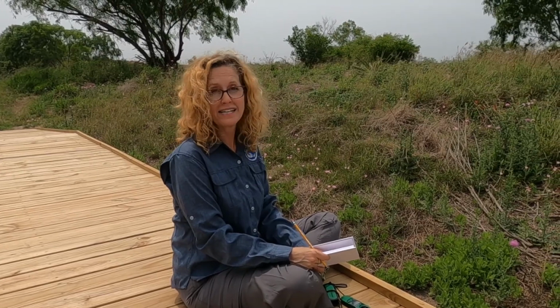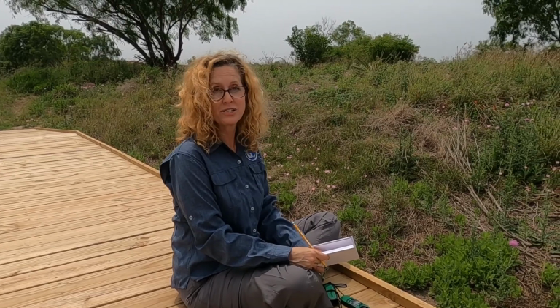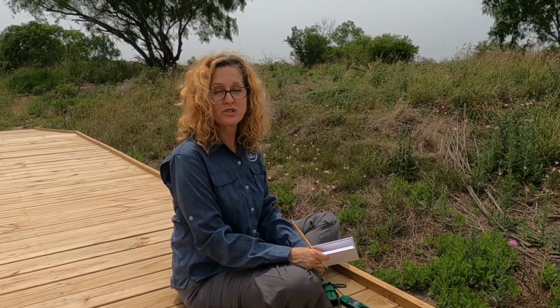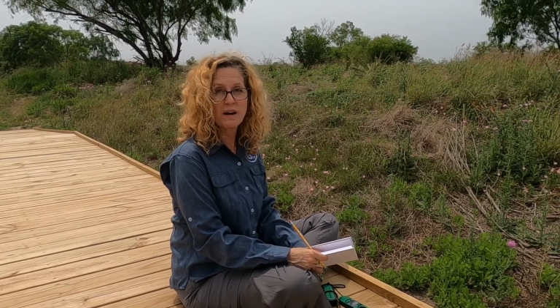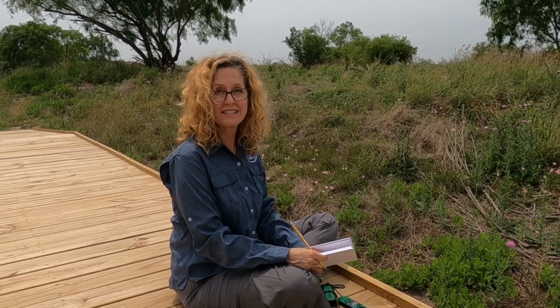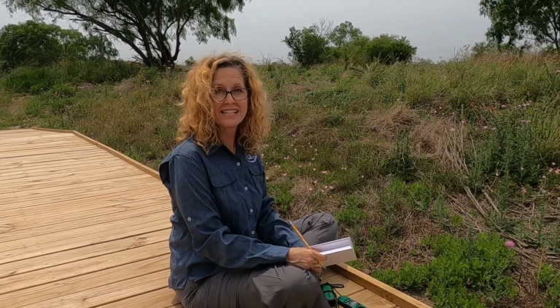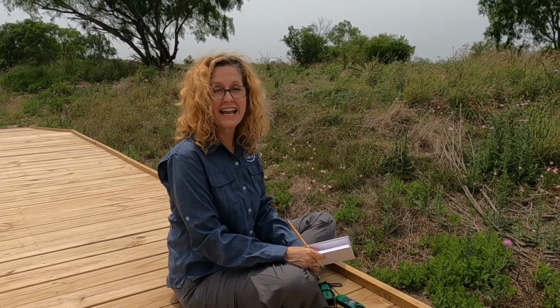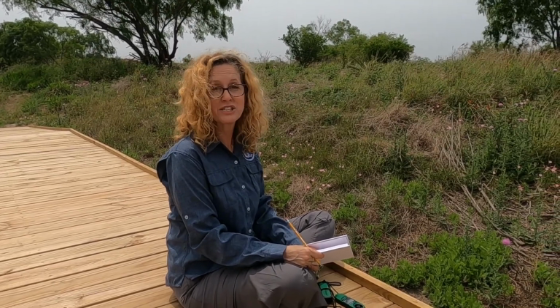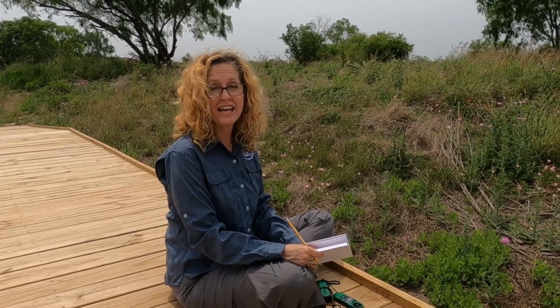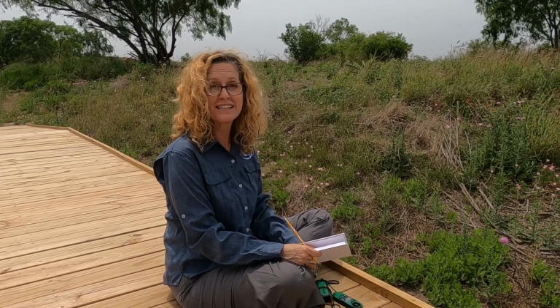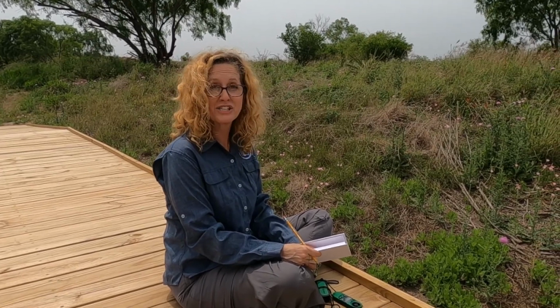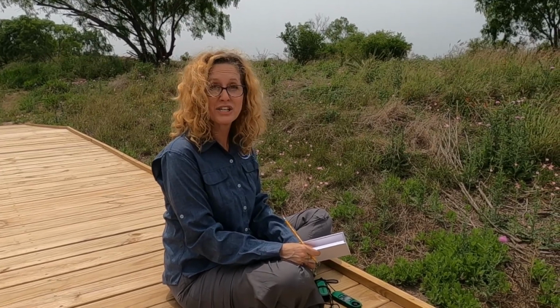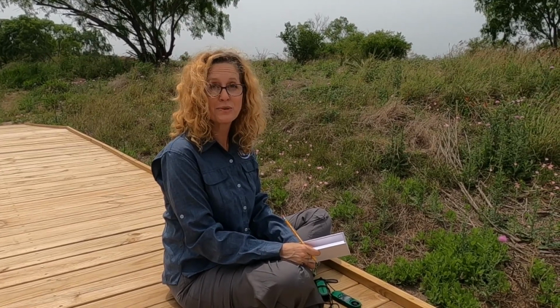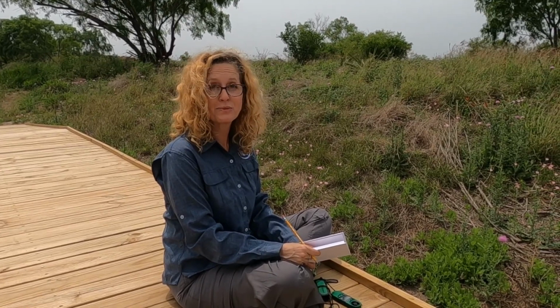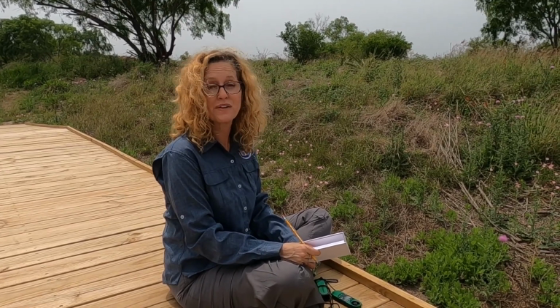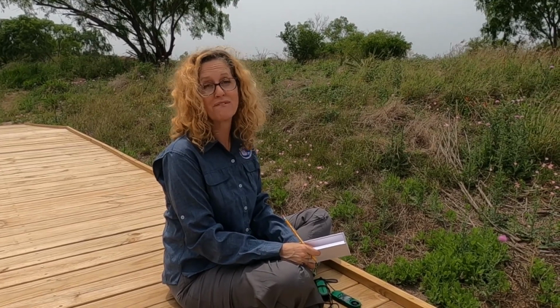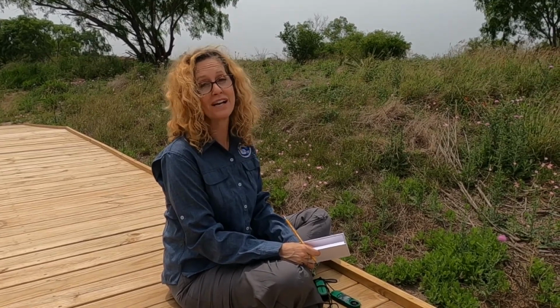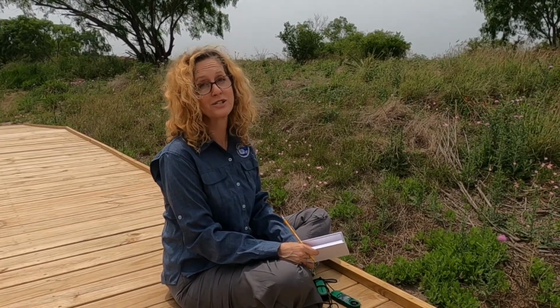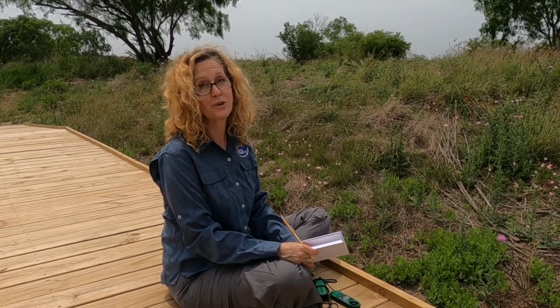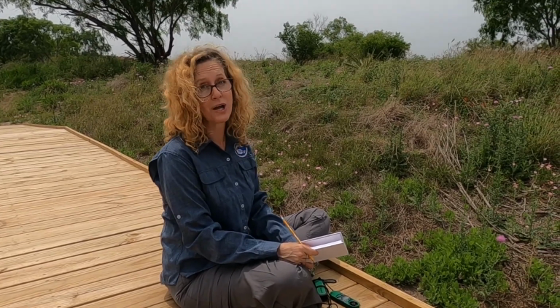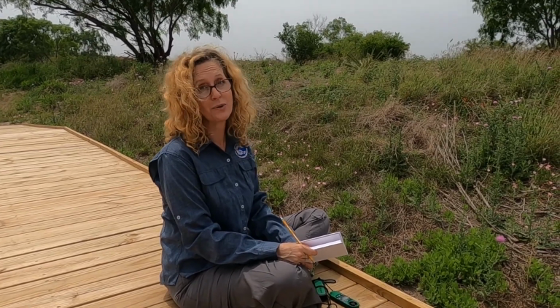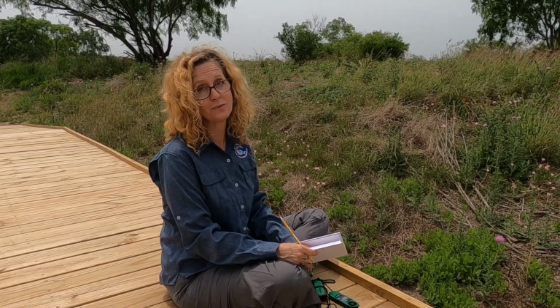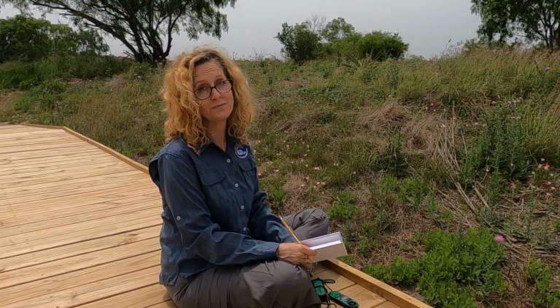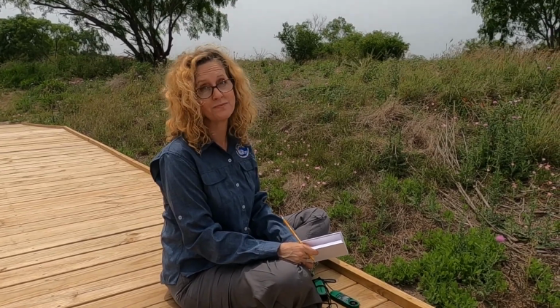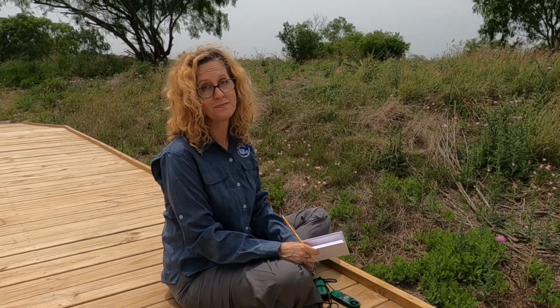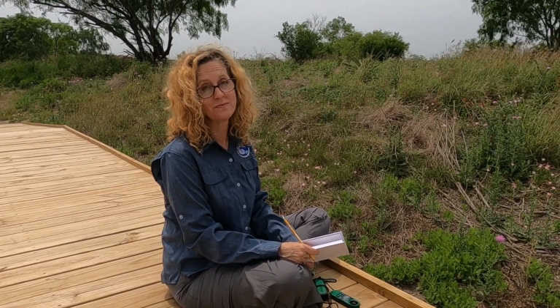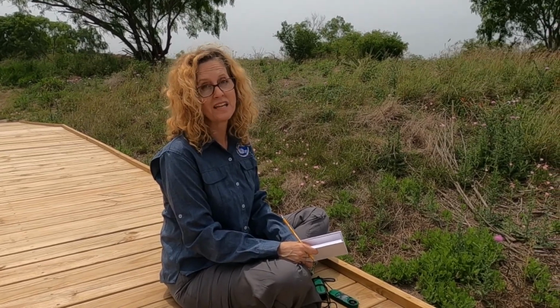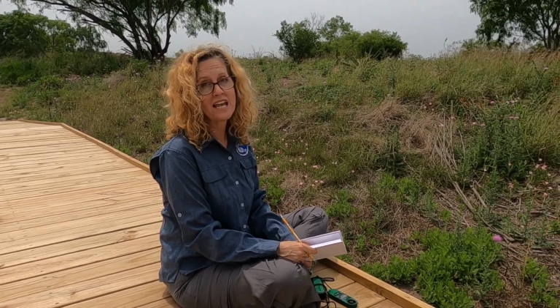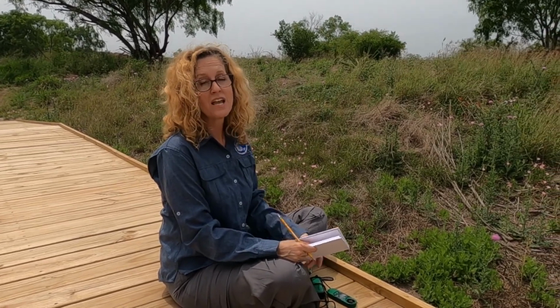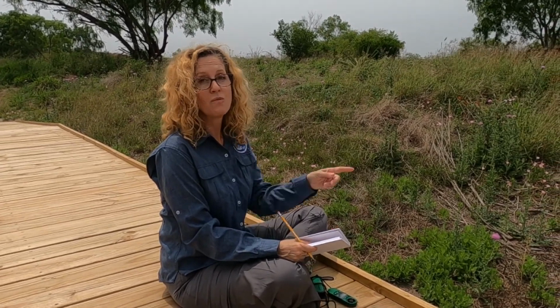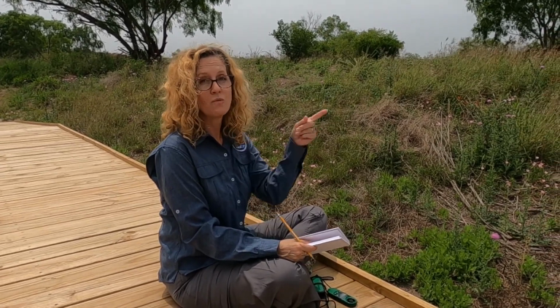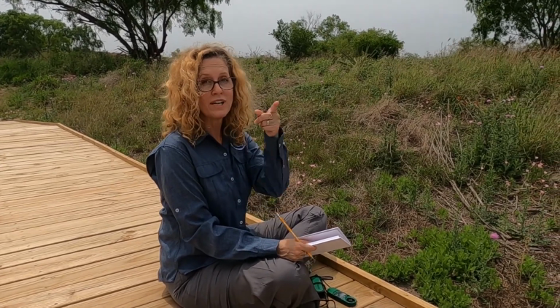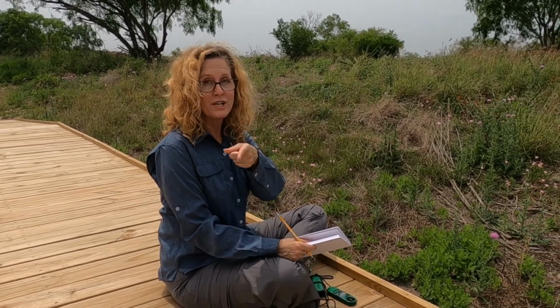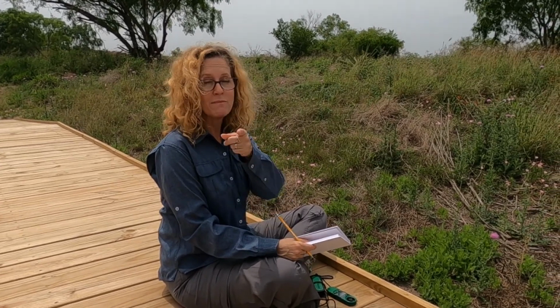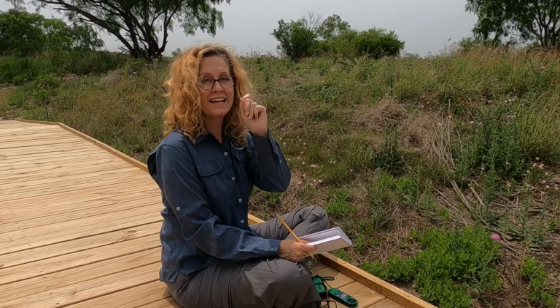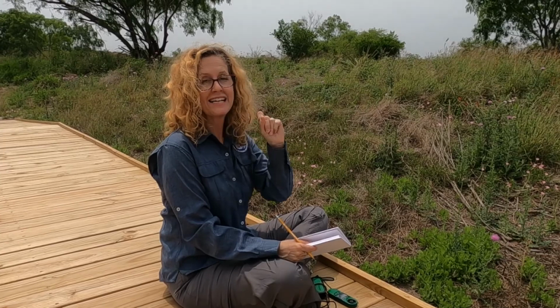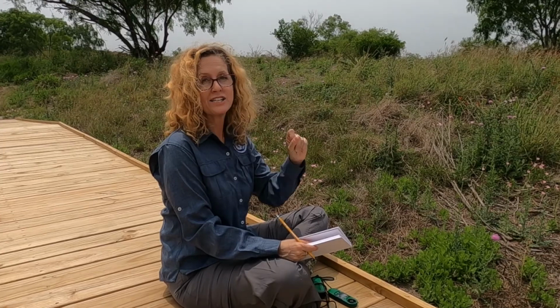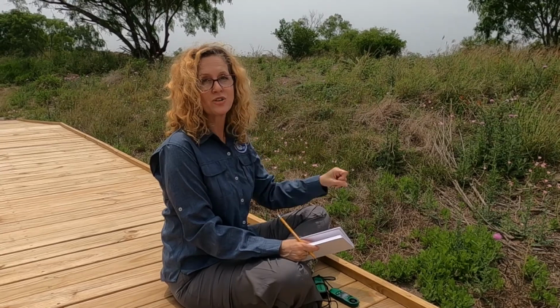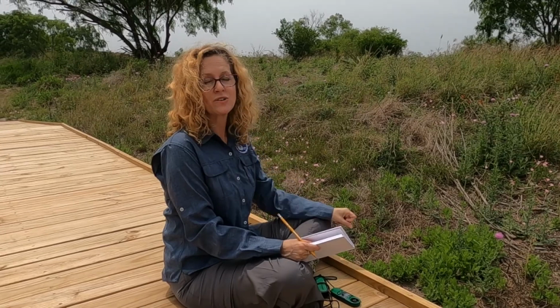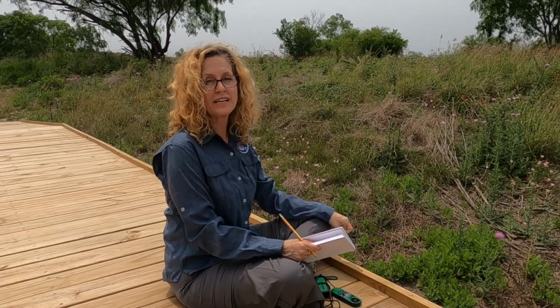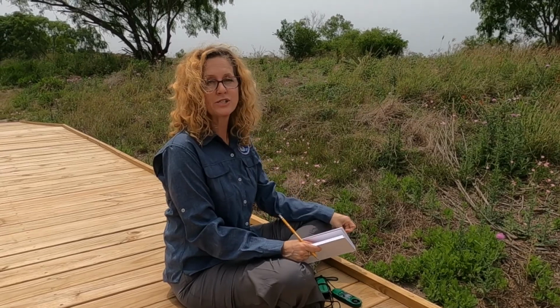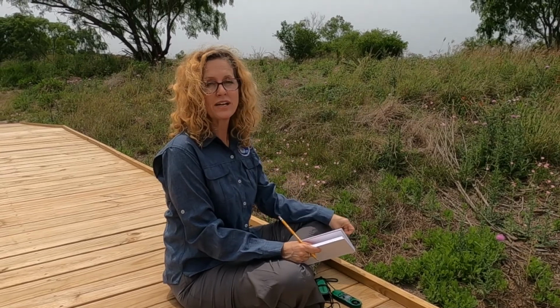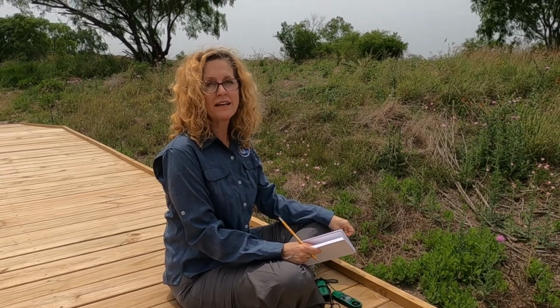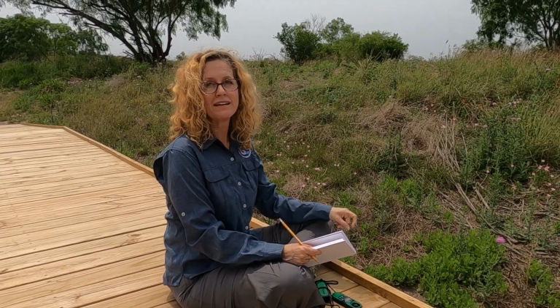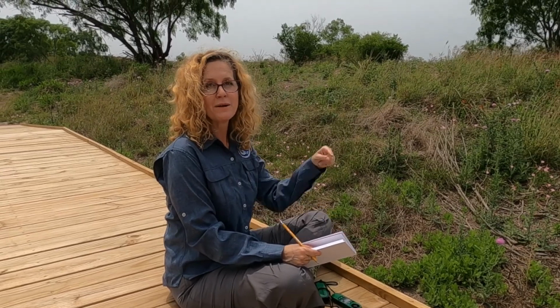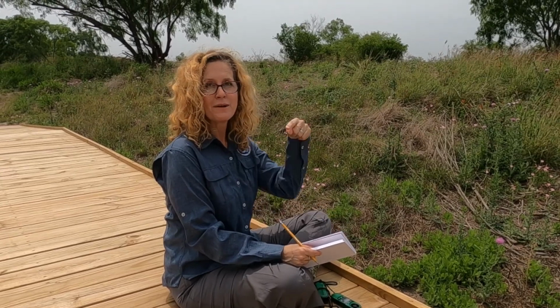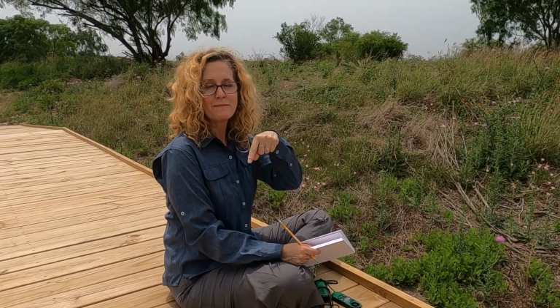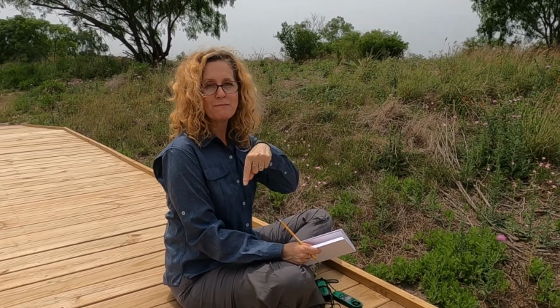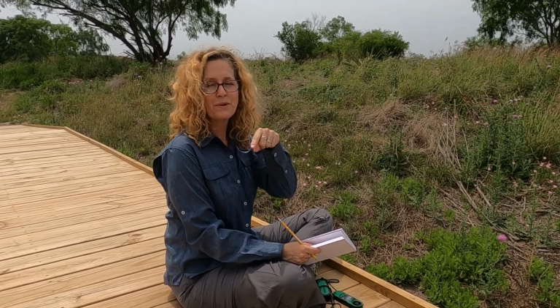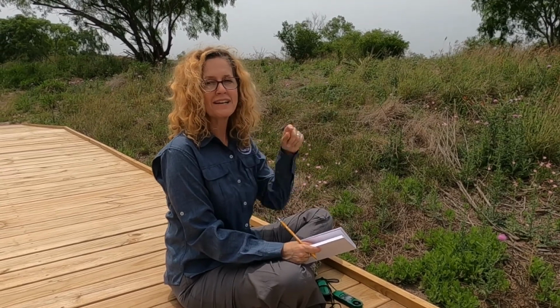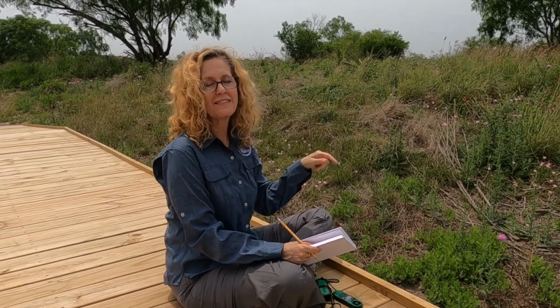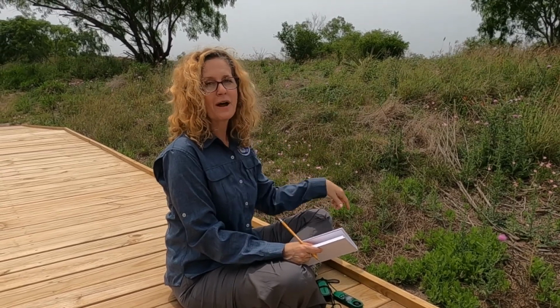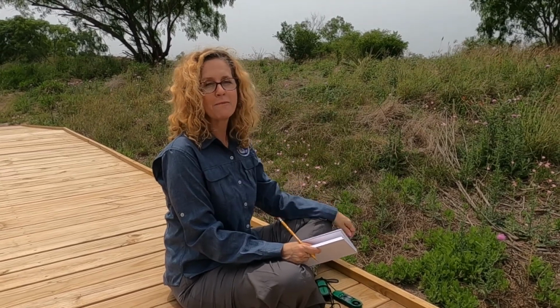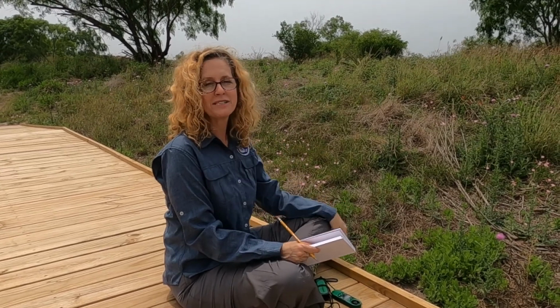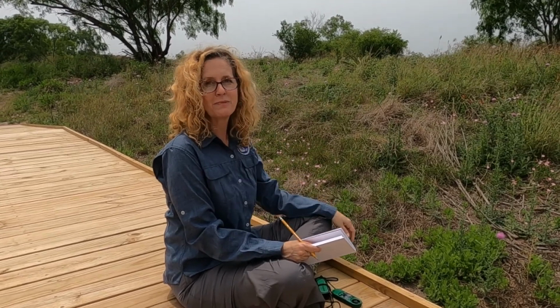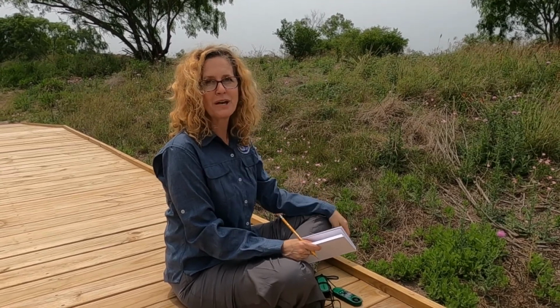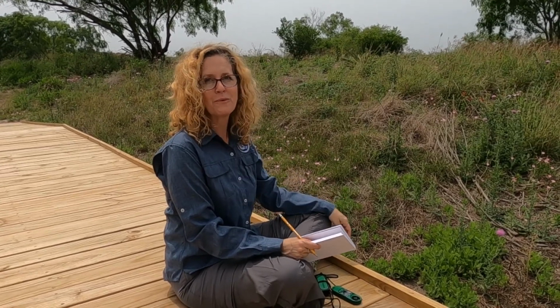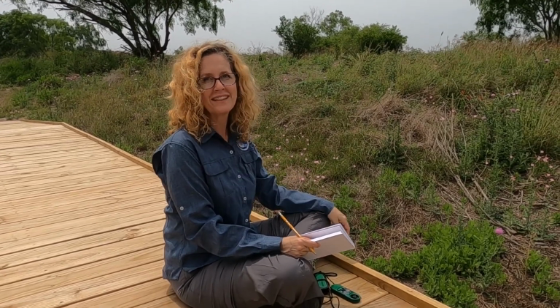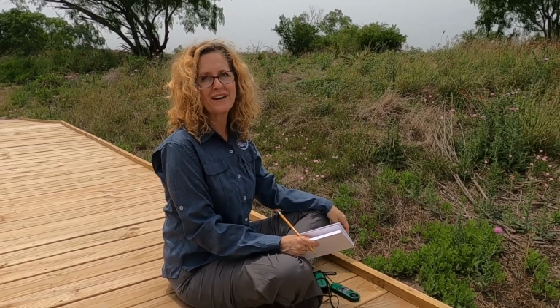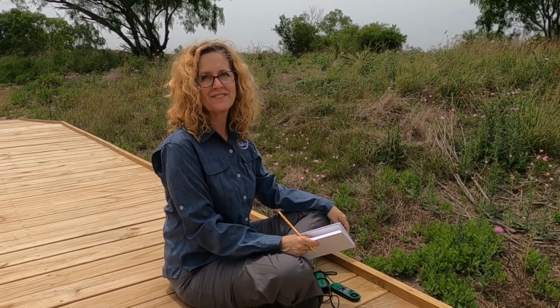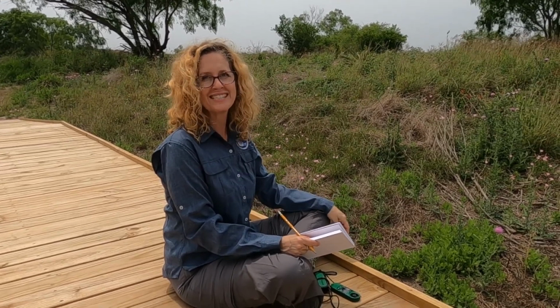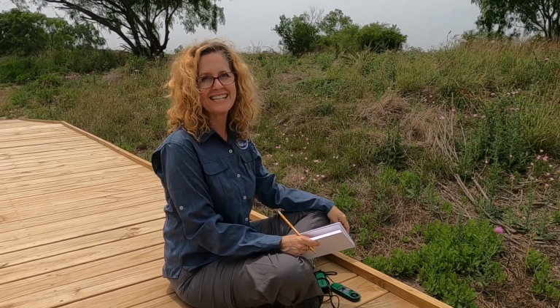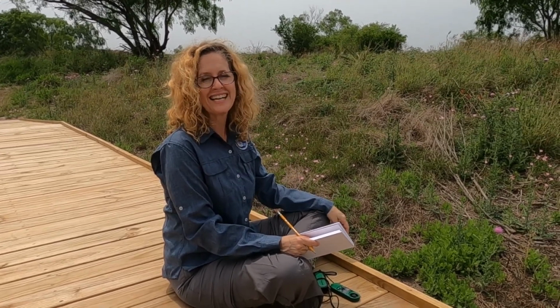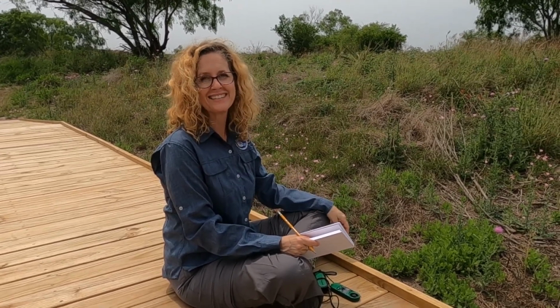I'm so glad you came to see my nature spot today. I challenge you to find your own. When you make a neat journal entry, put it in the comments below — we'd love to see it.